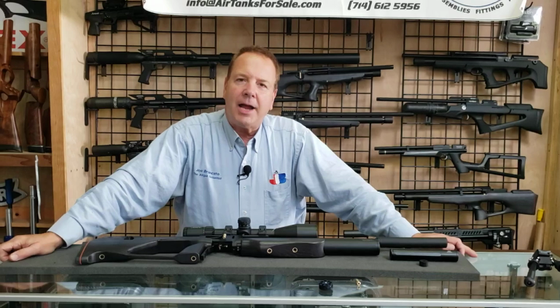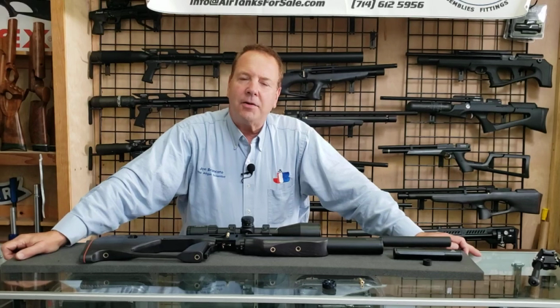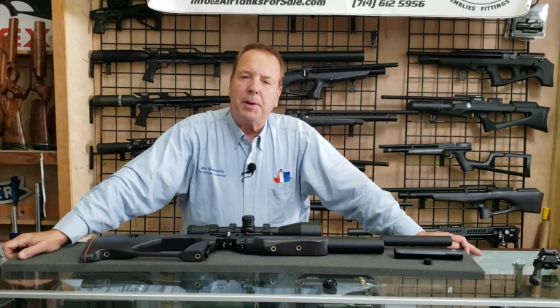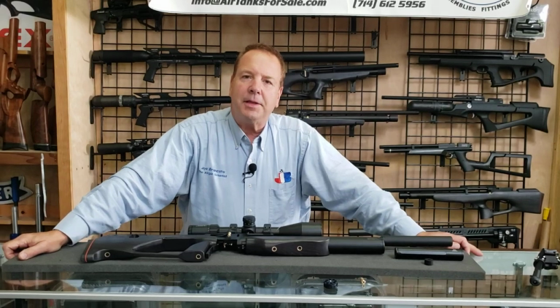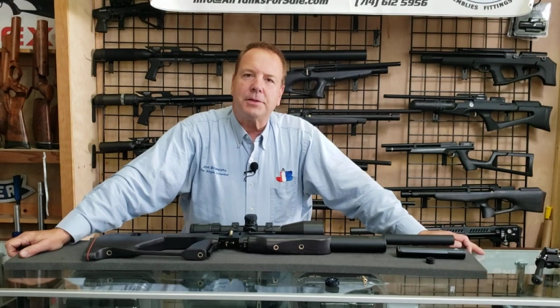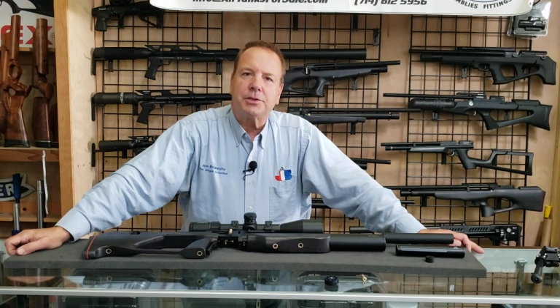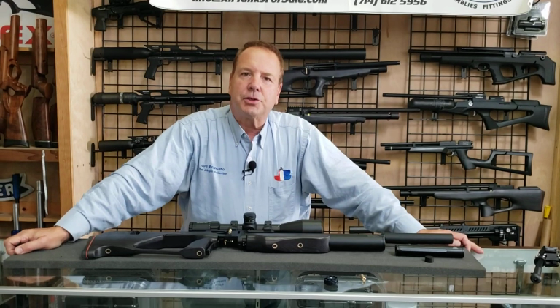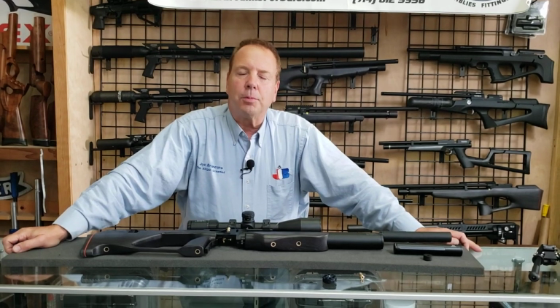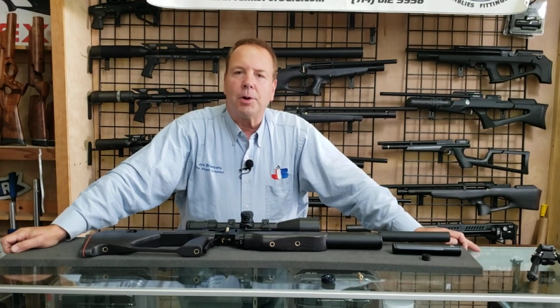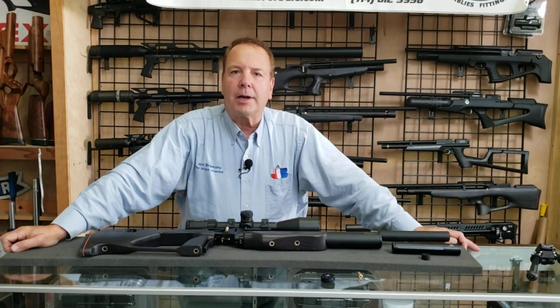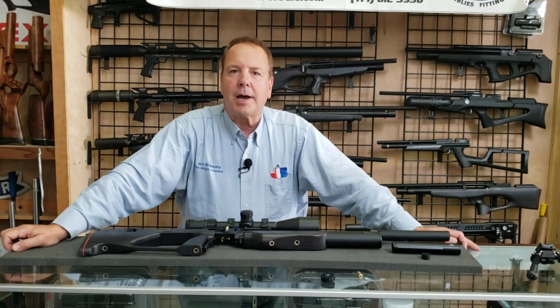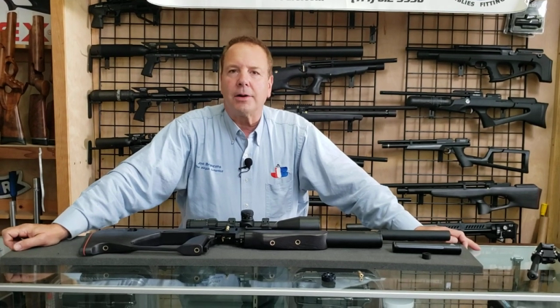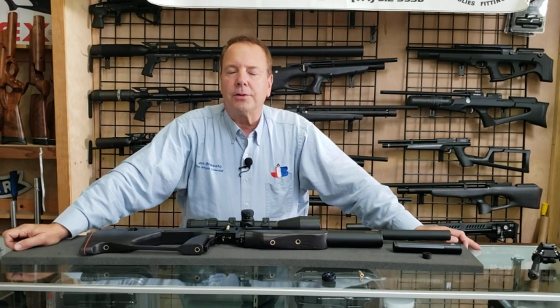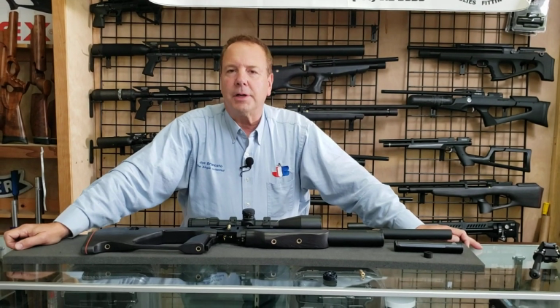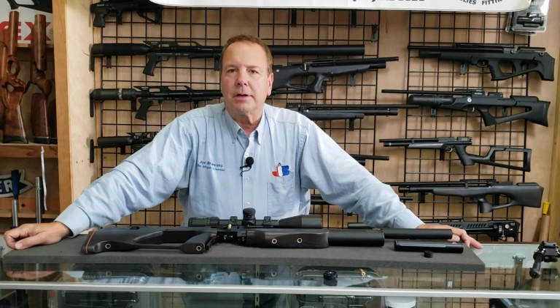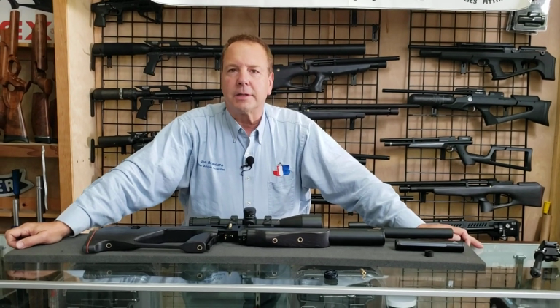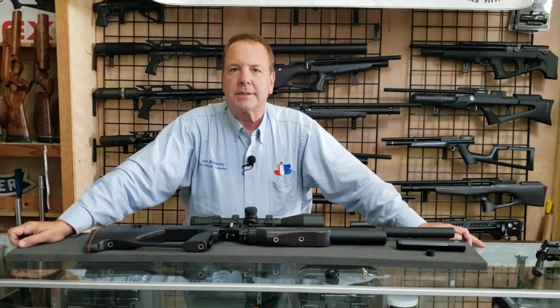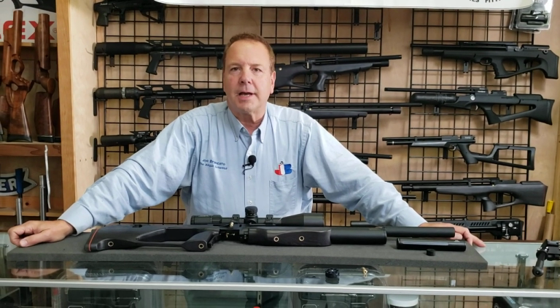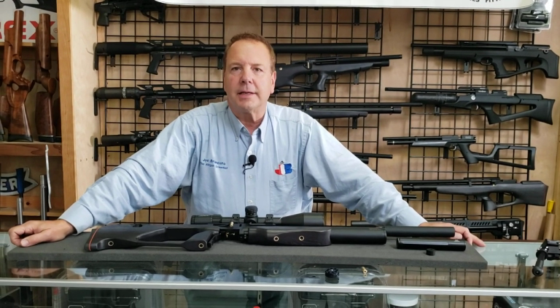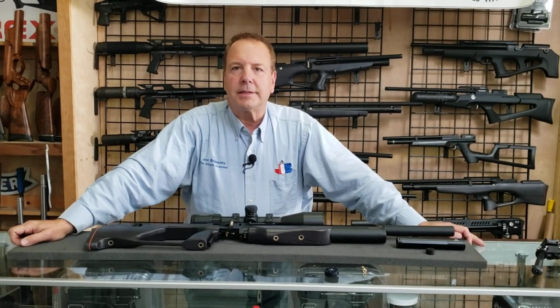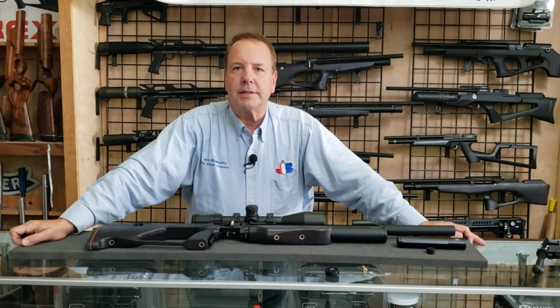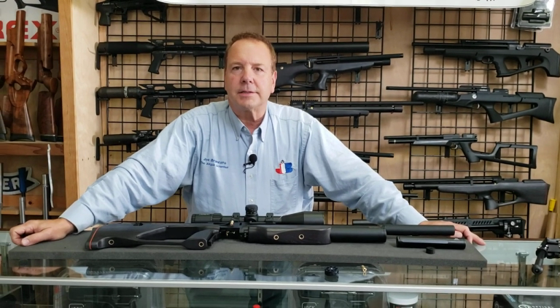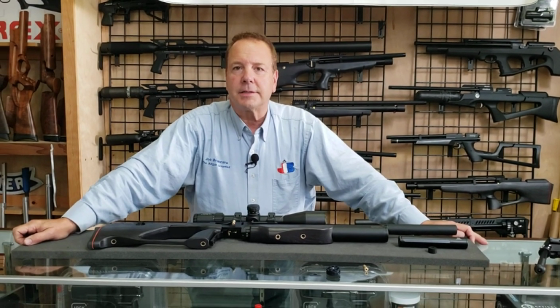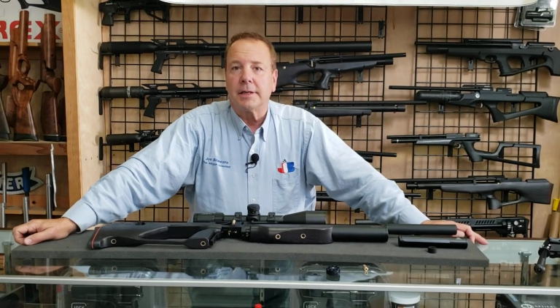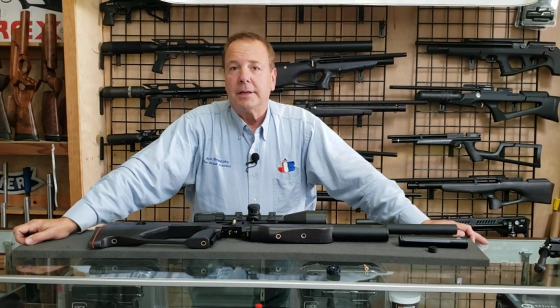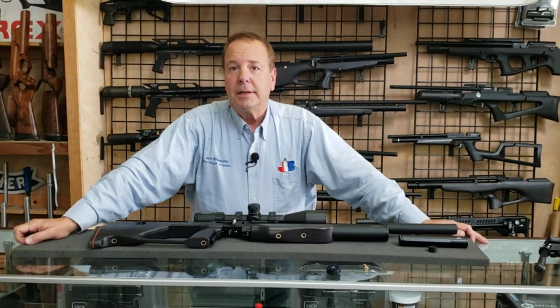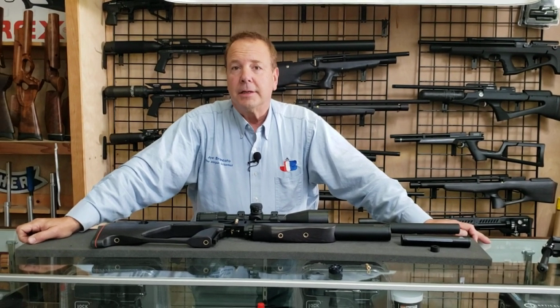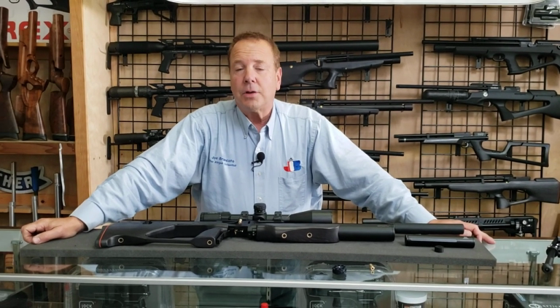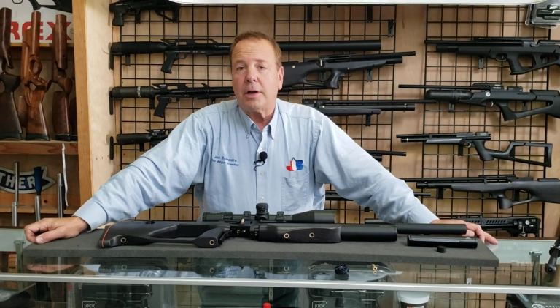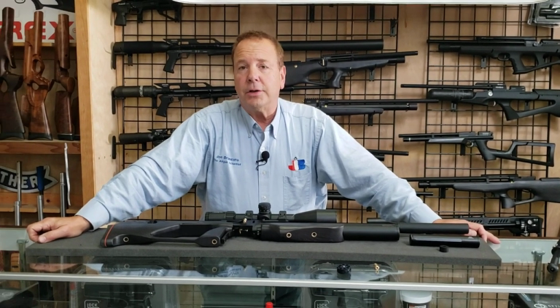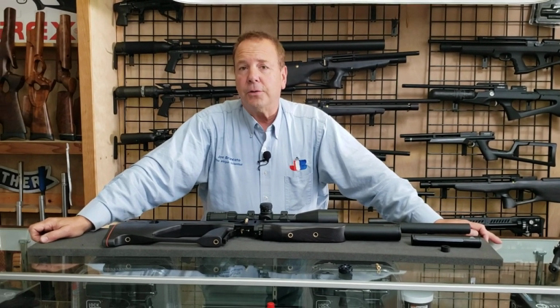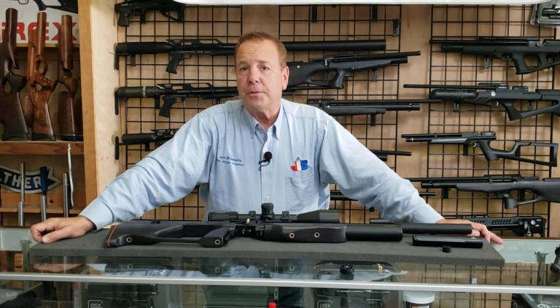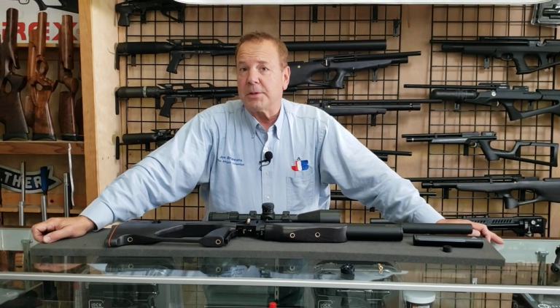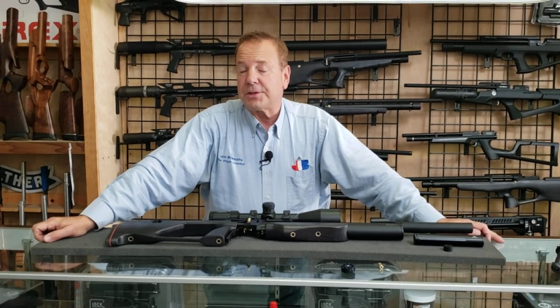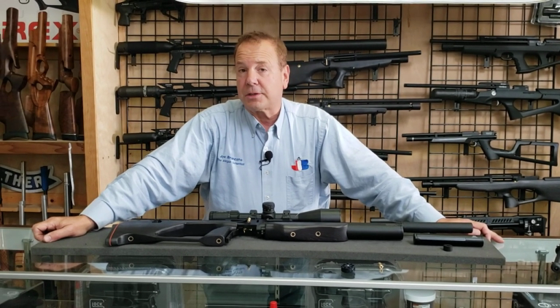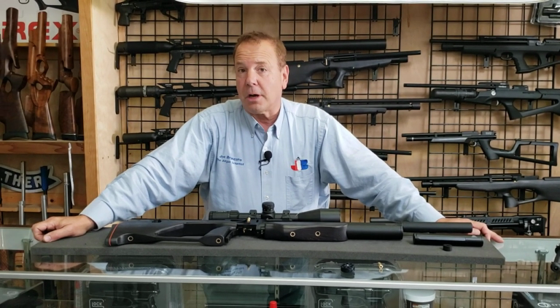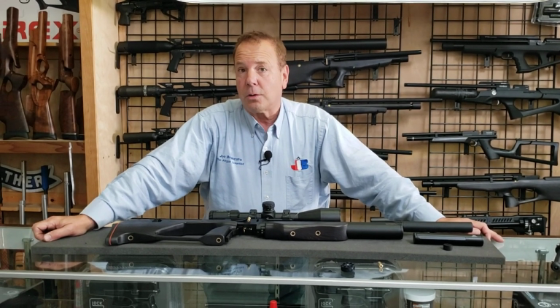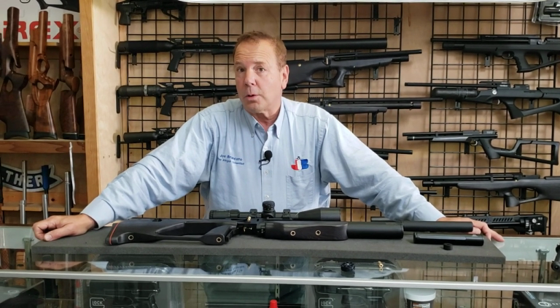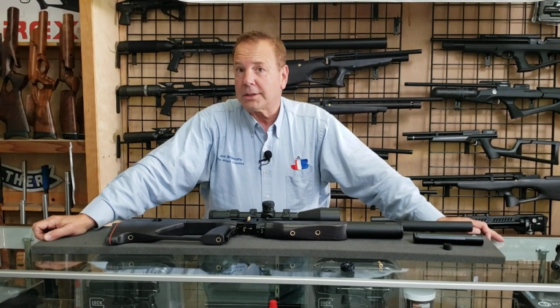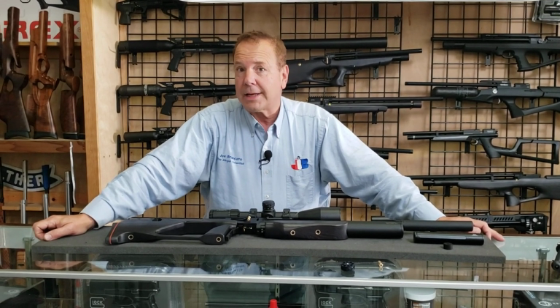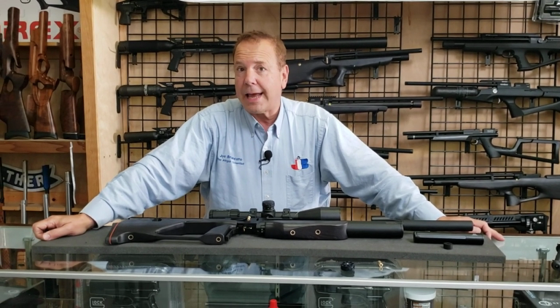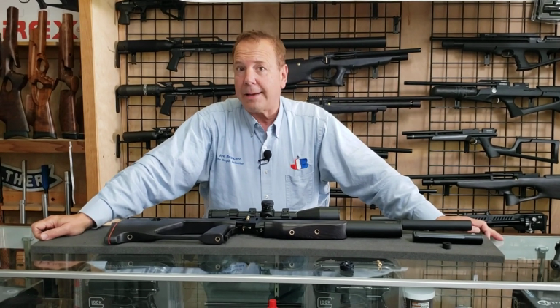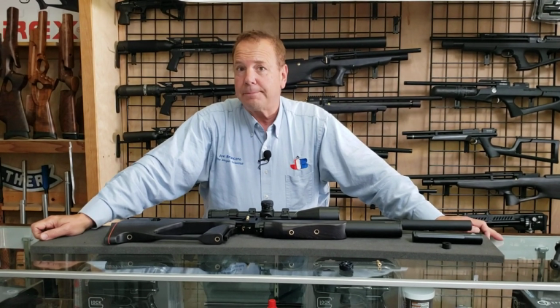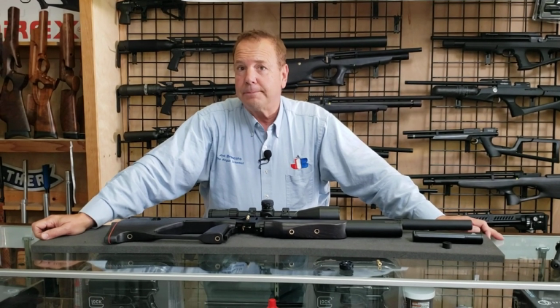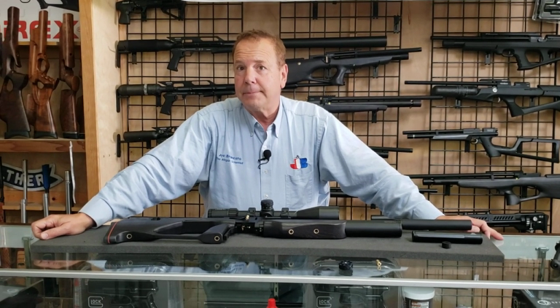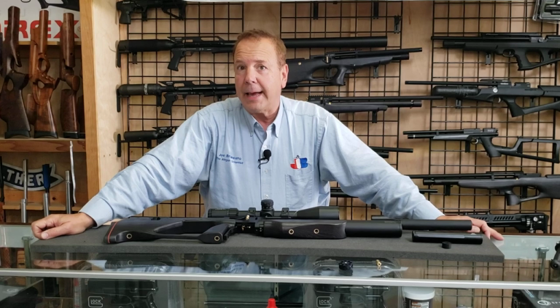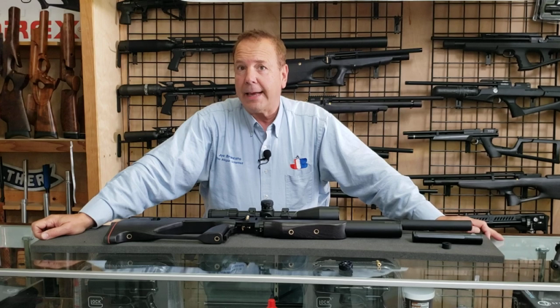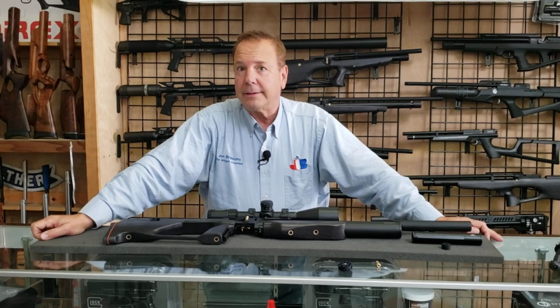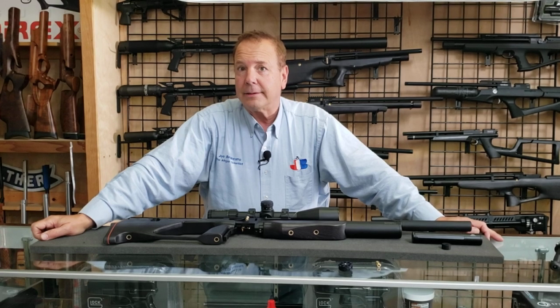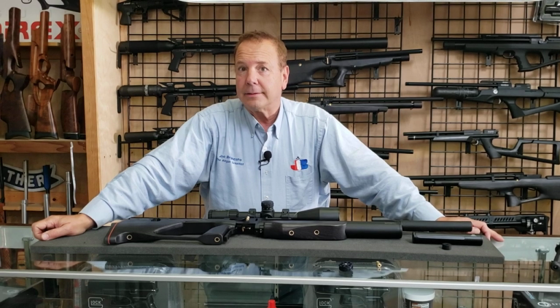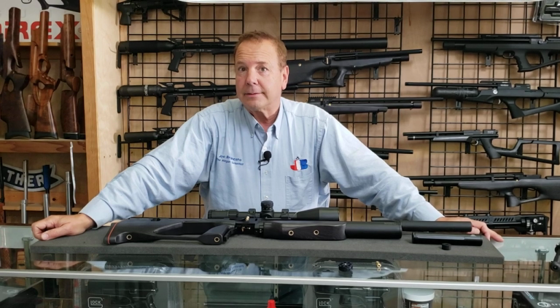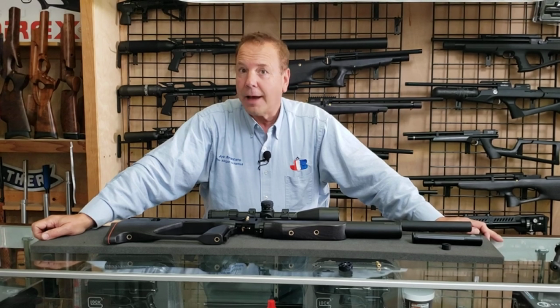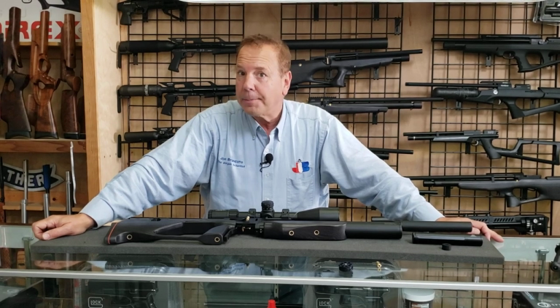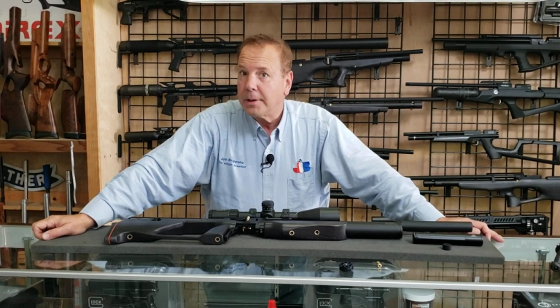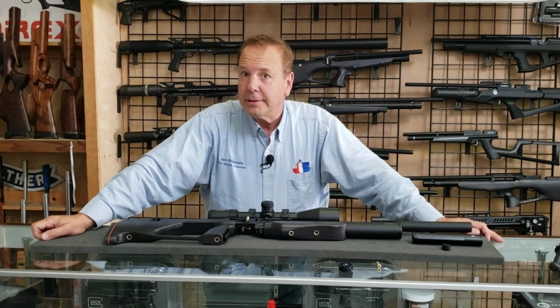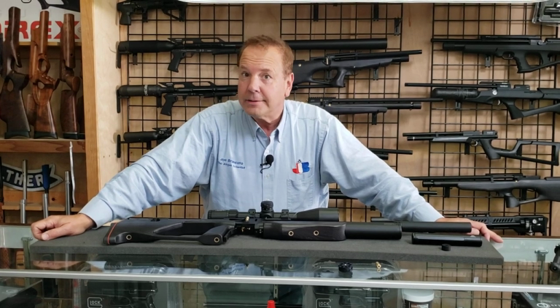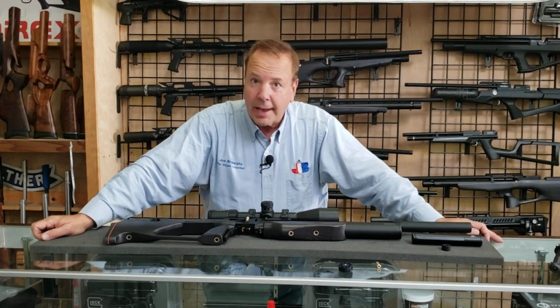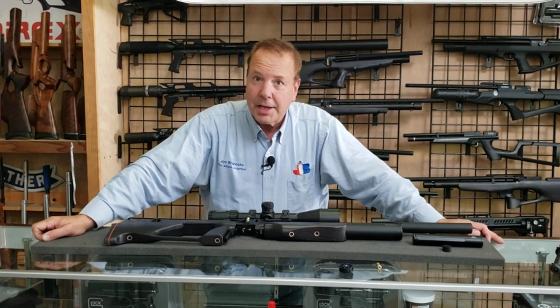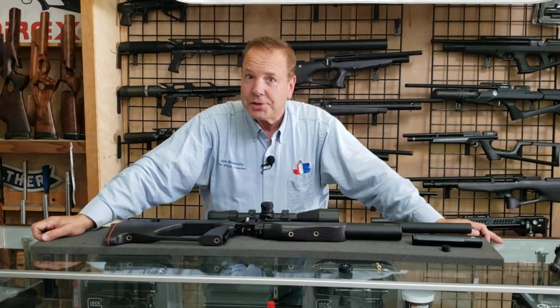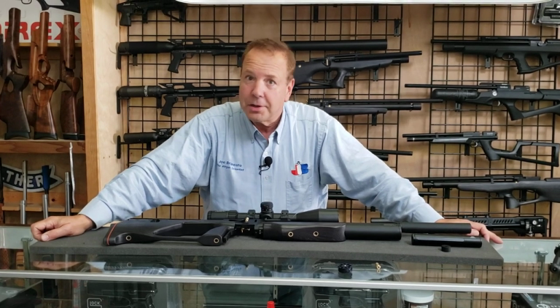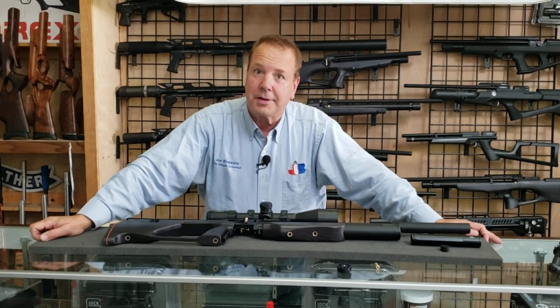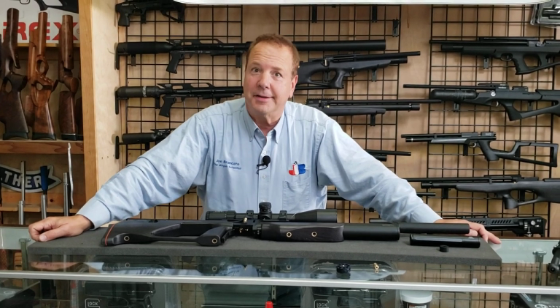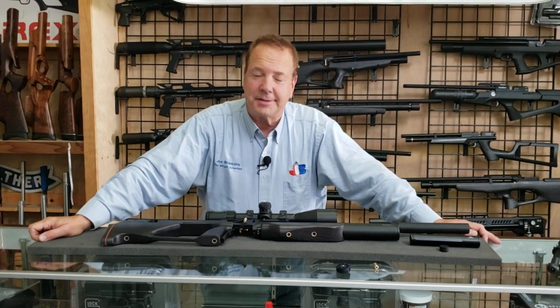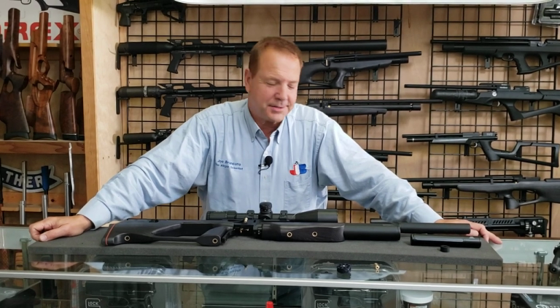Hi everybody, this is Joe Brancato, the Airgun Scientist, talking to you from the Skunk Works lab at Top Gun Dash Airguns.